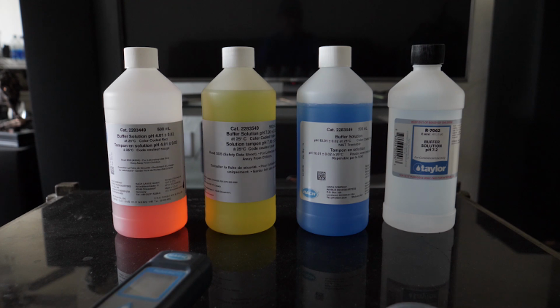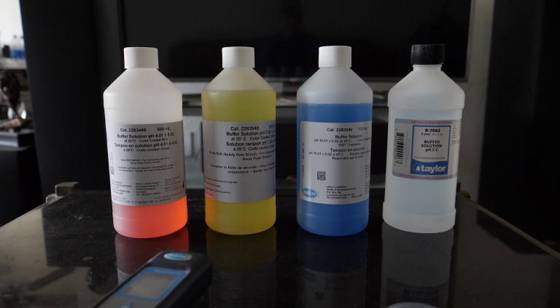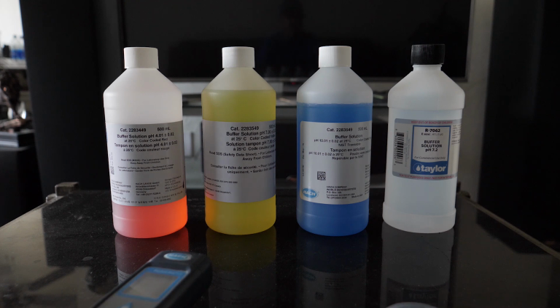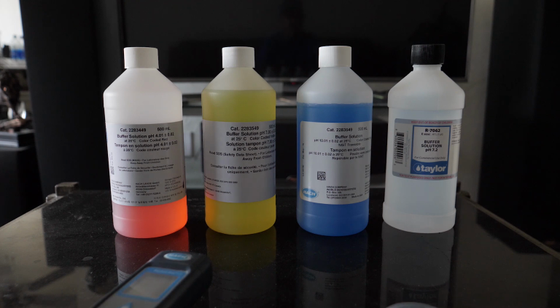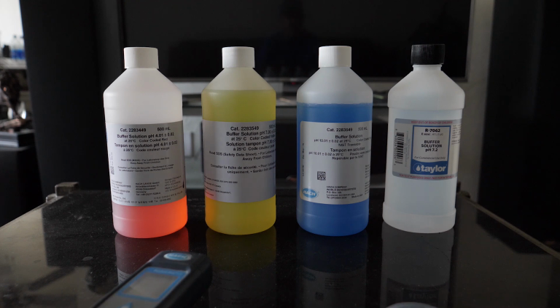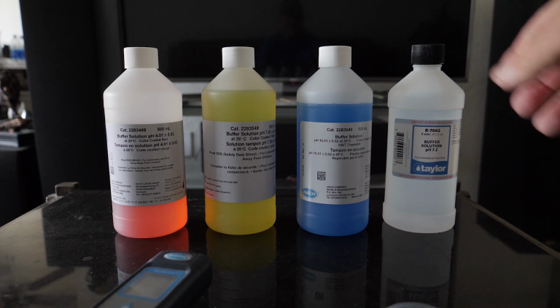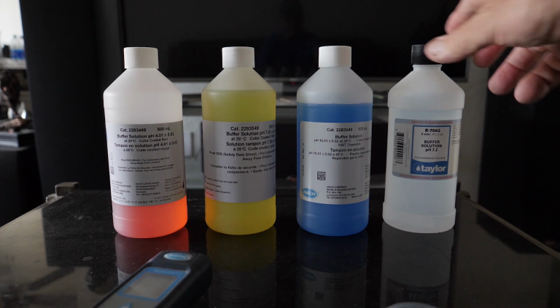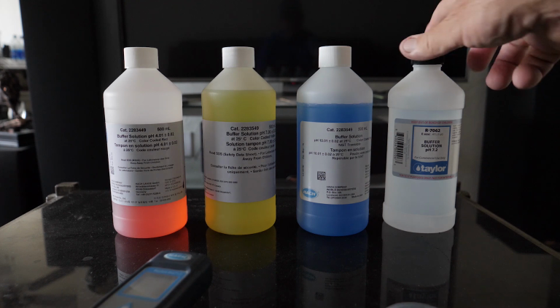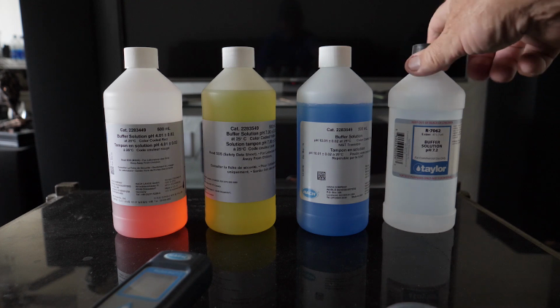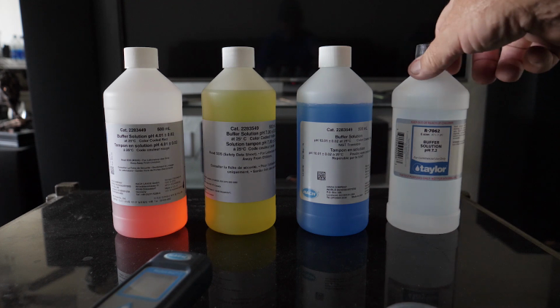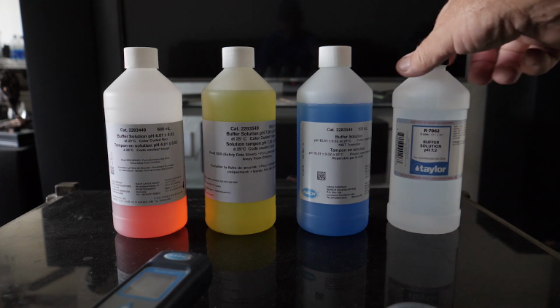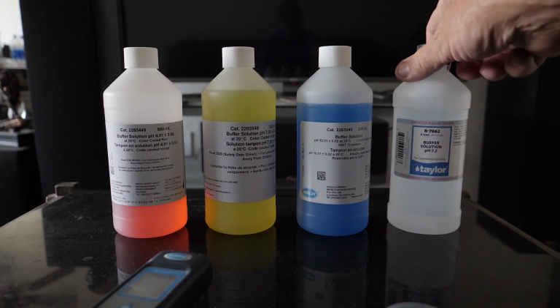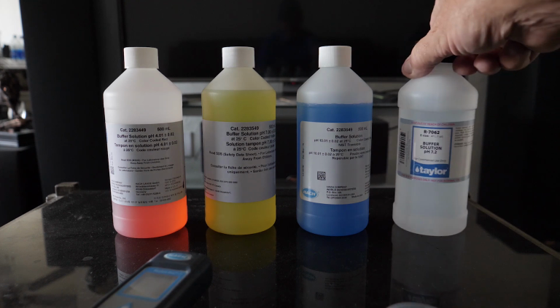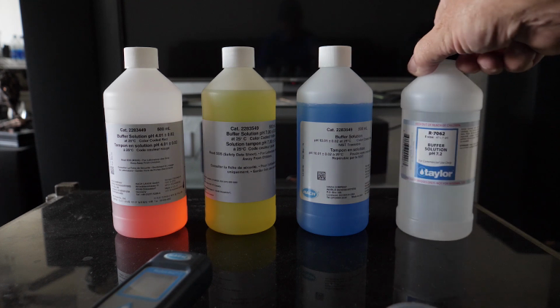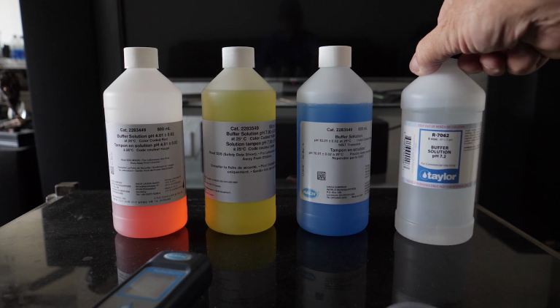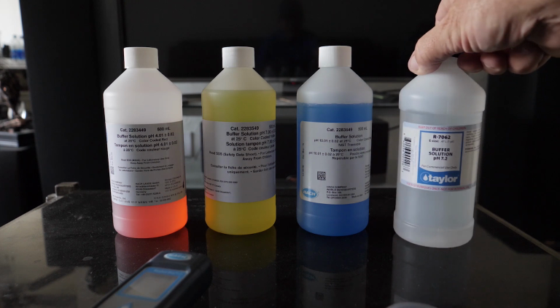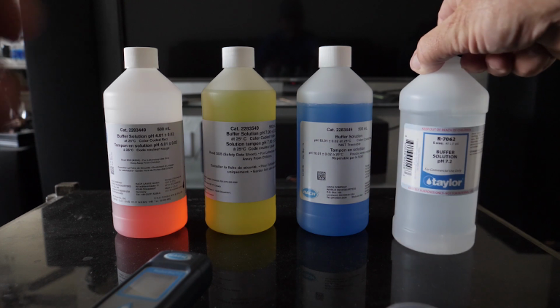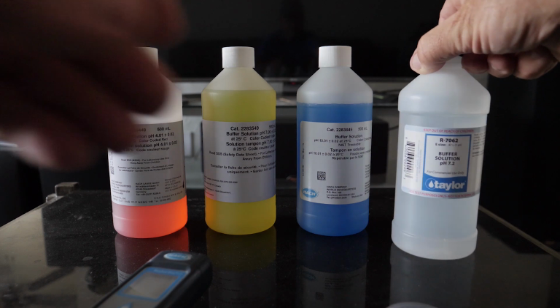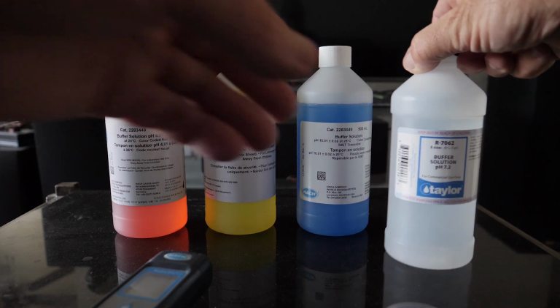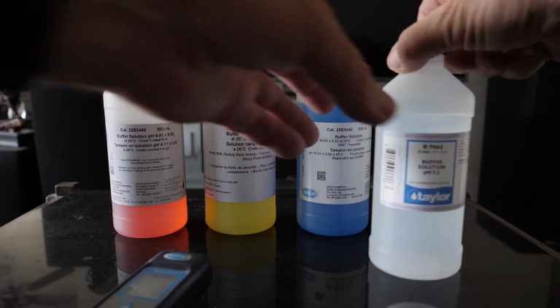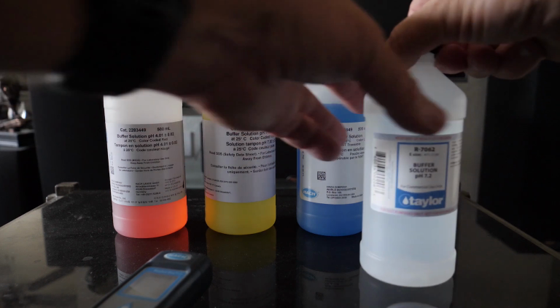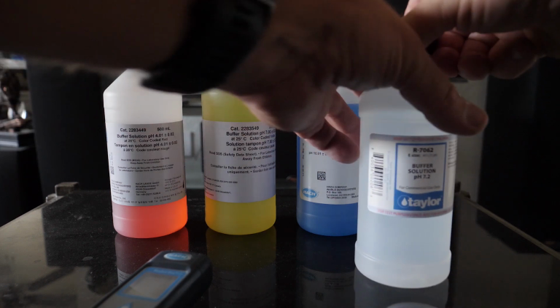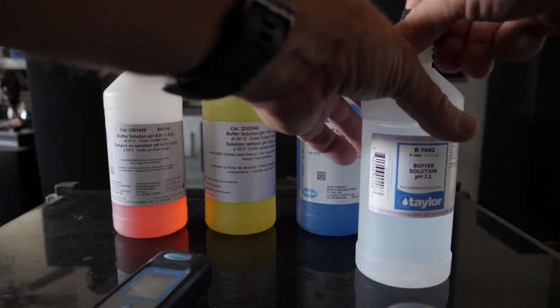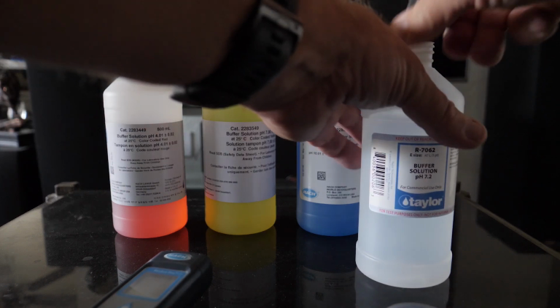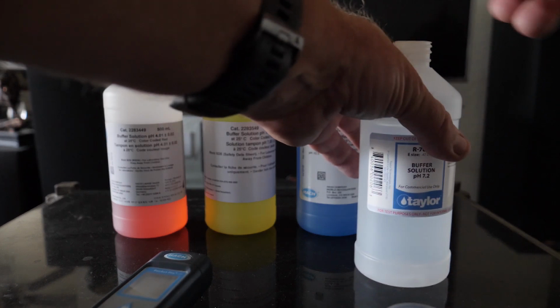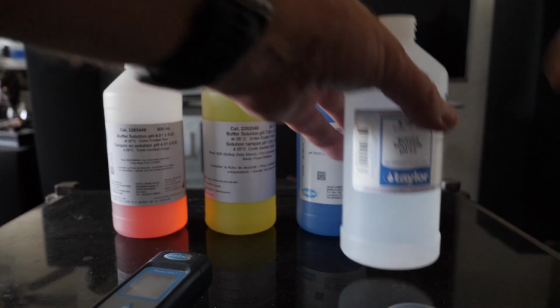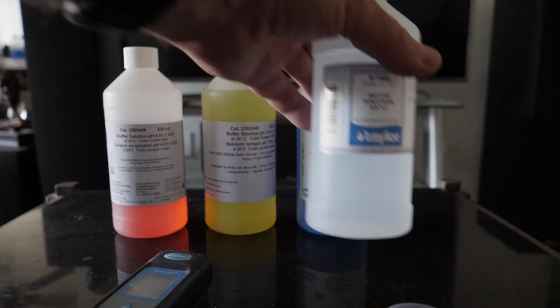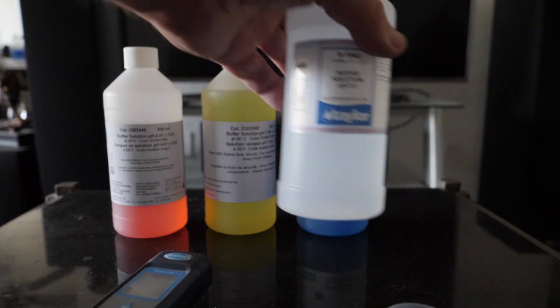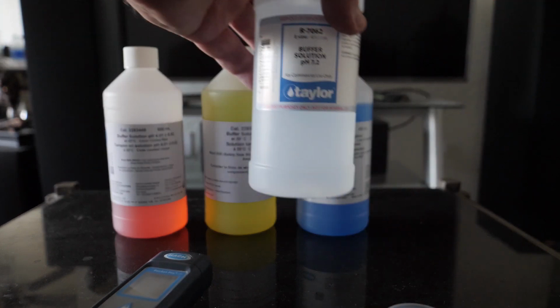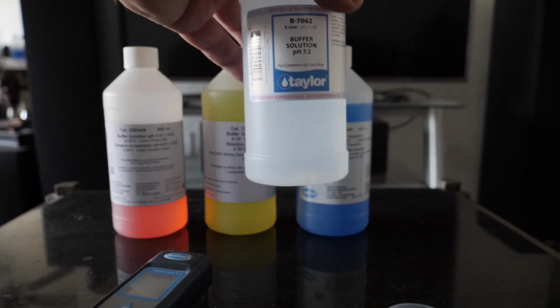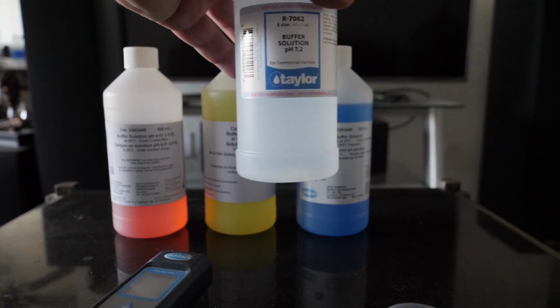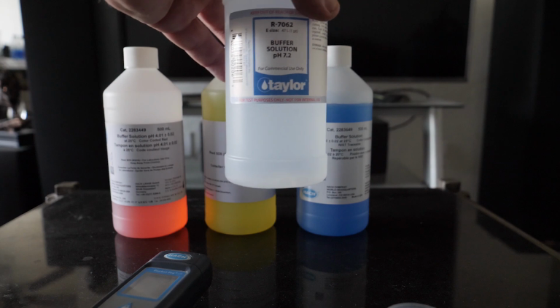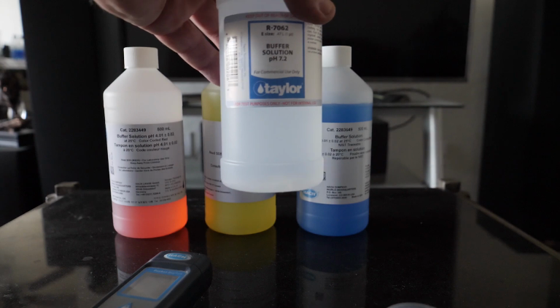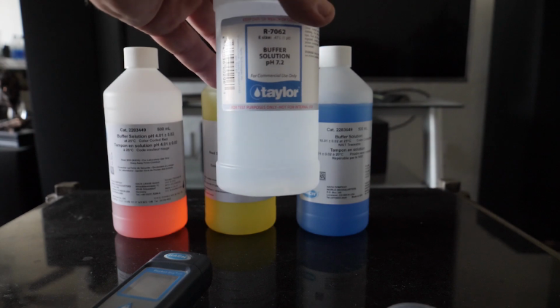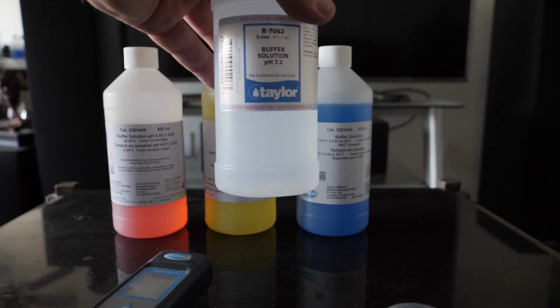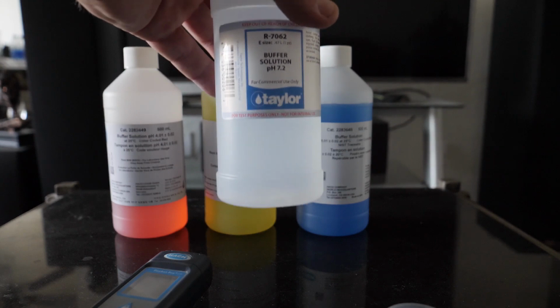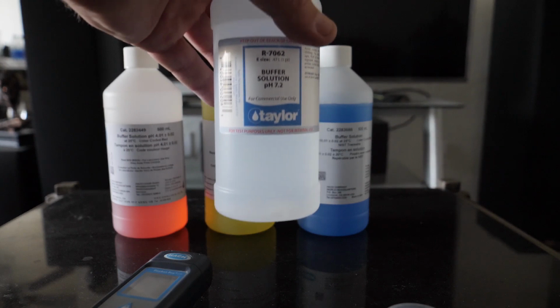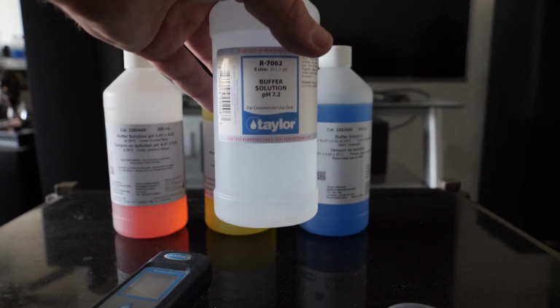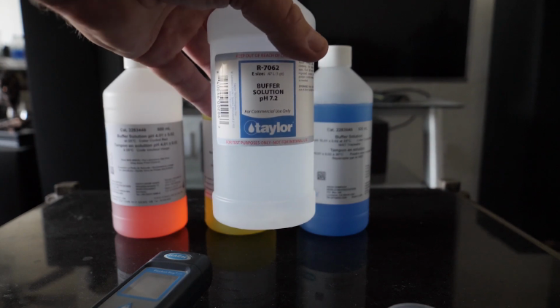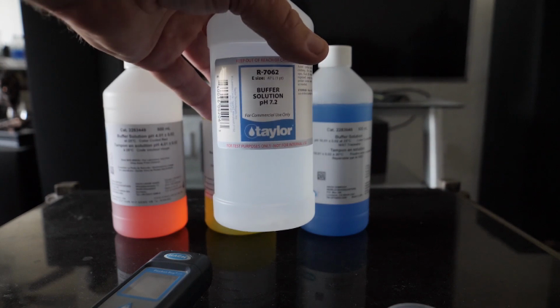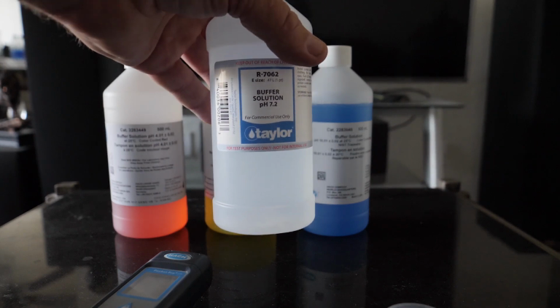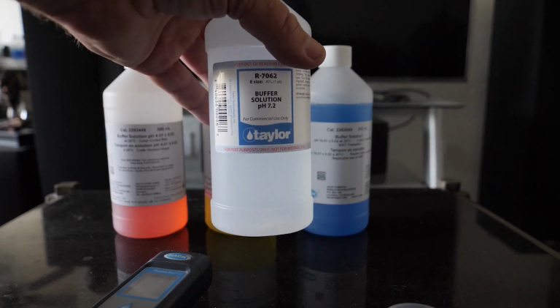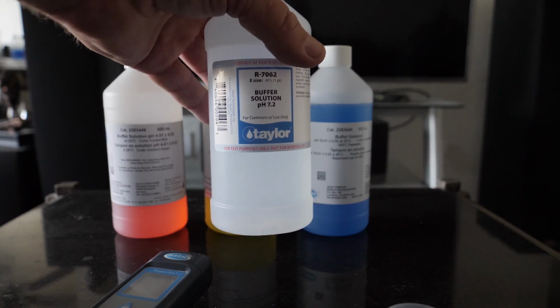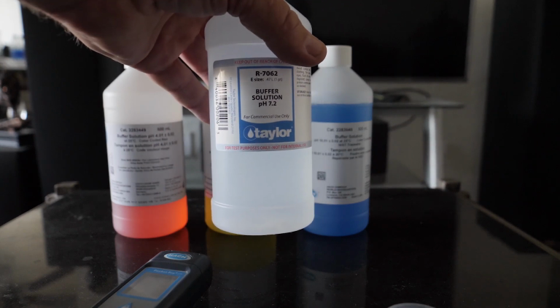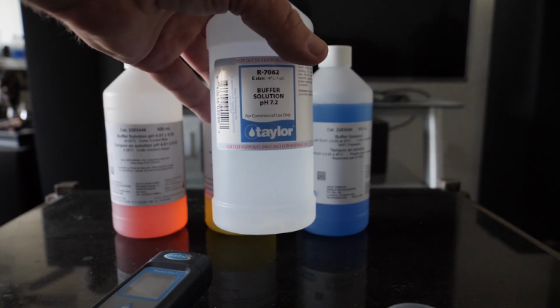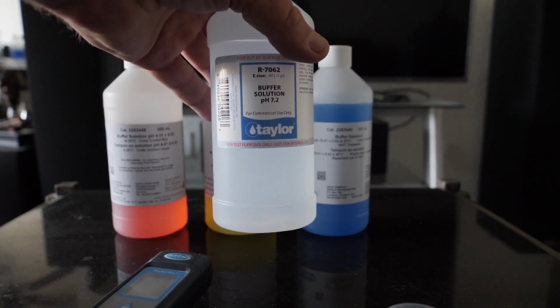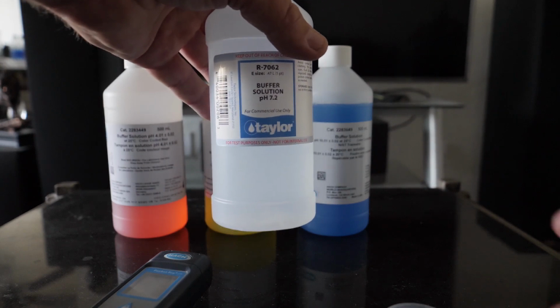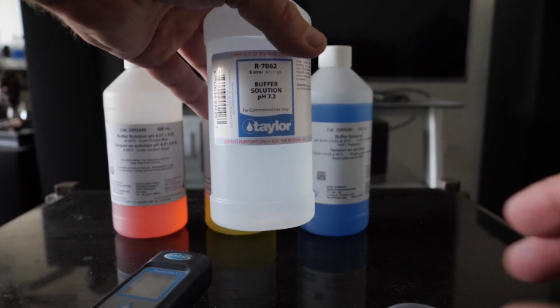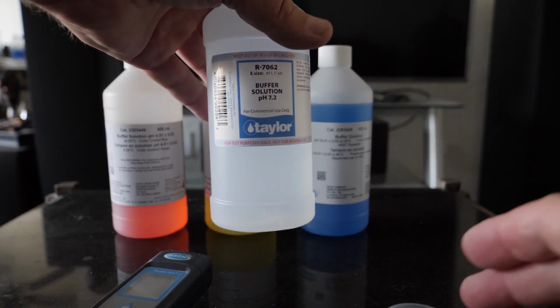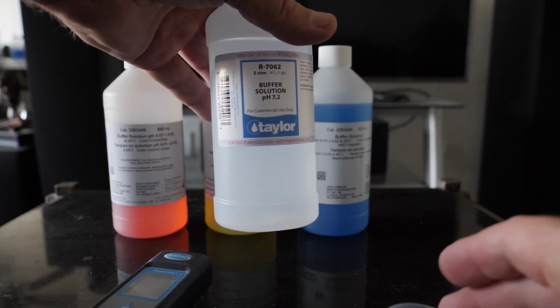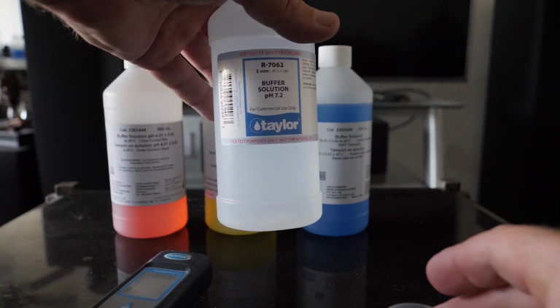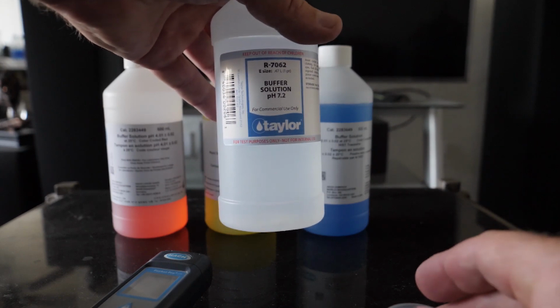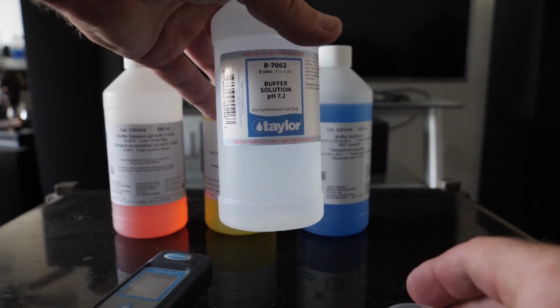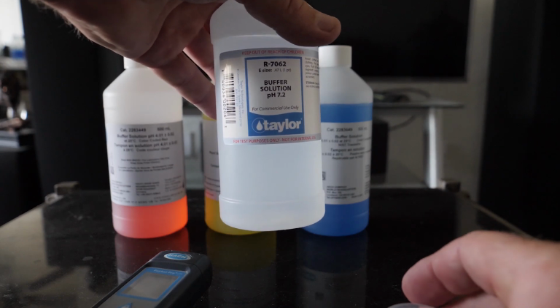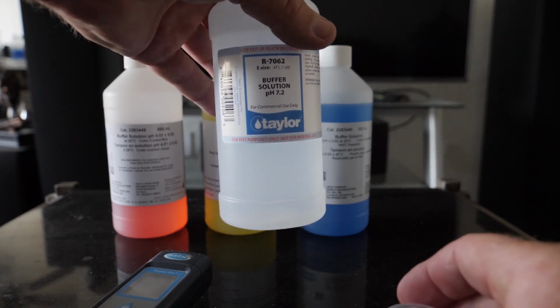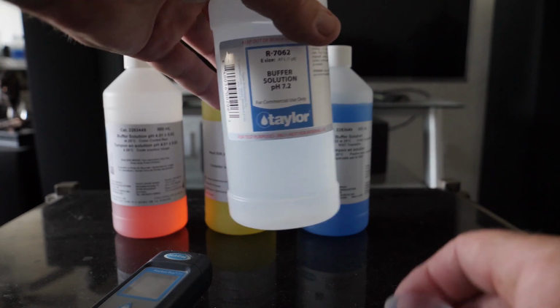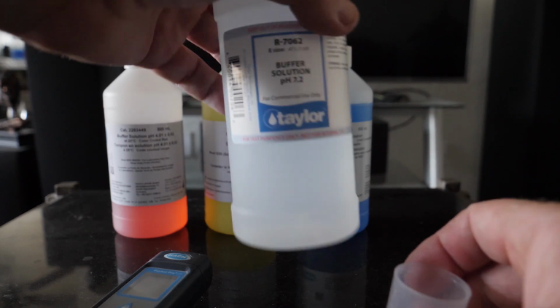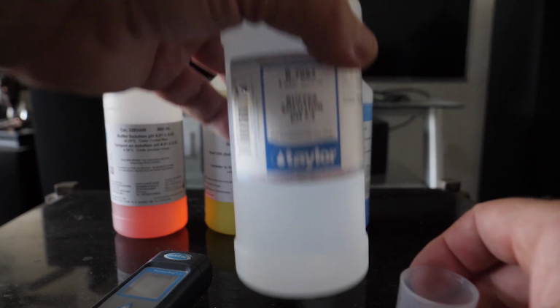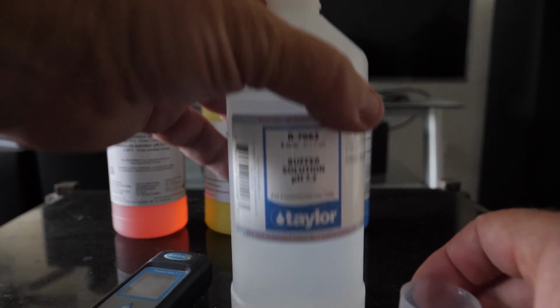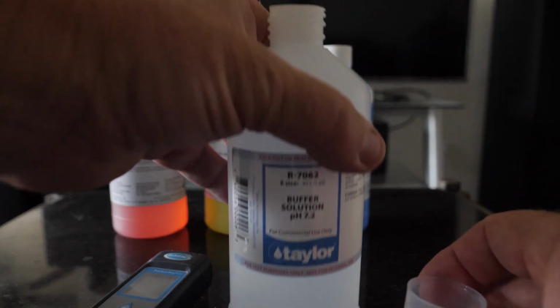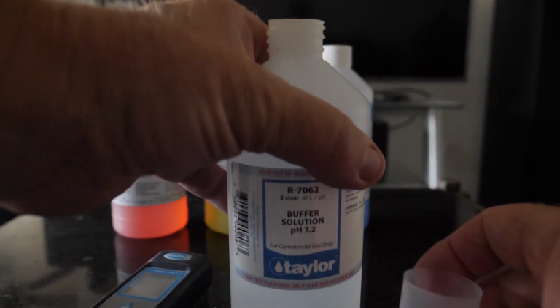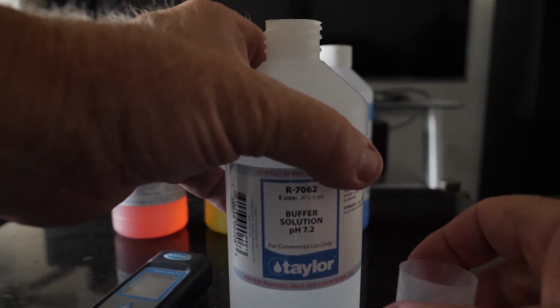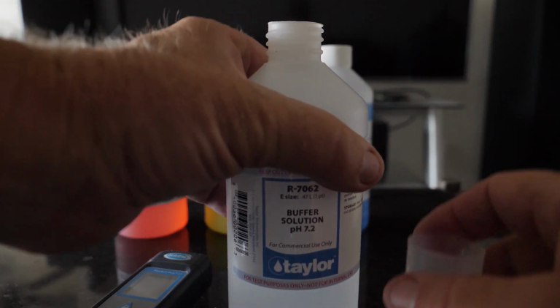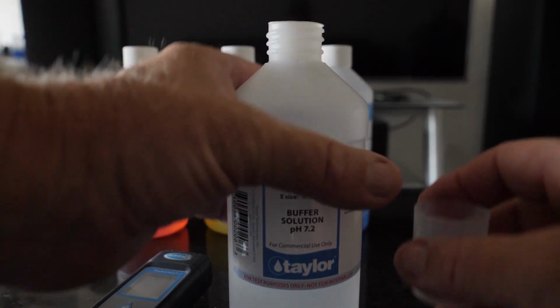Okay, let's get started. We're going to first start off with the Taylor 7.2 solution.